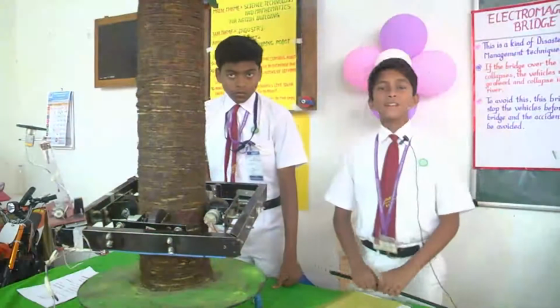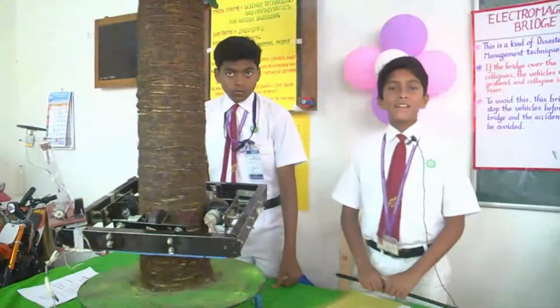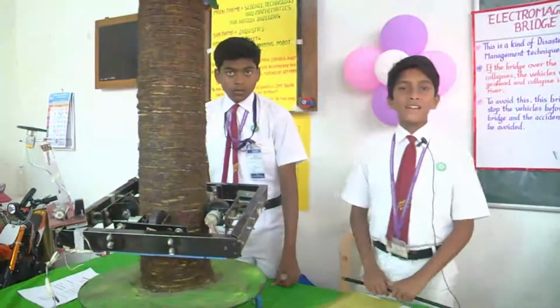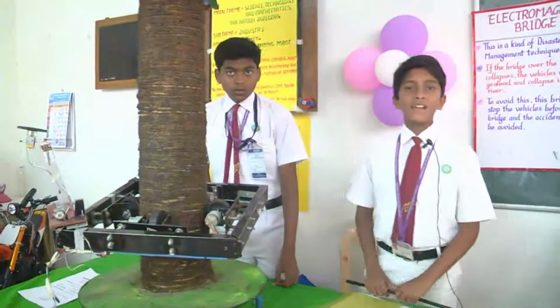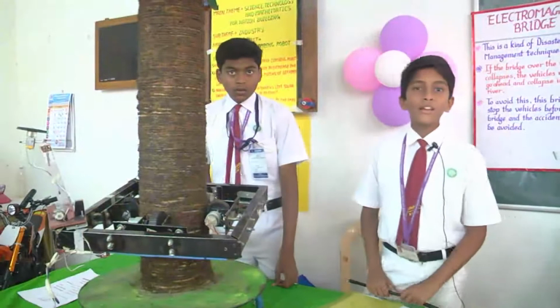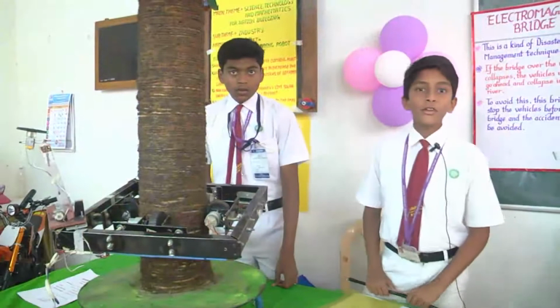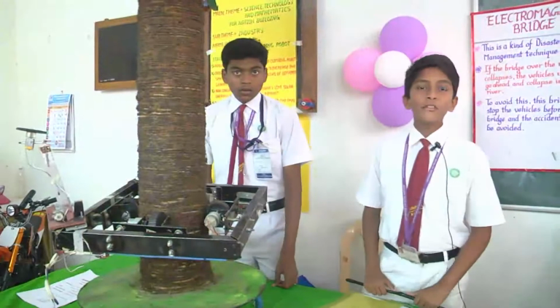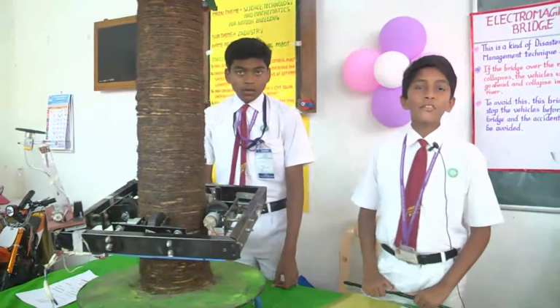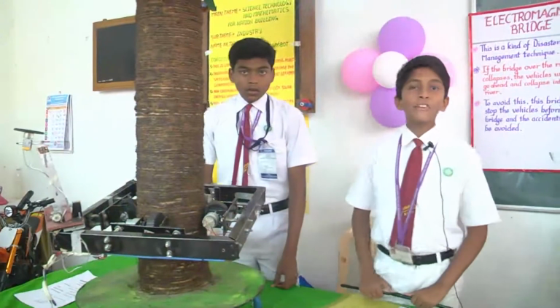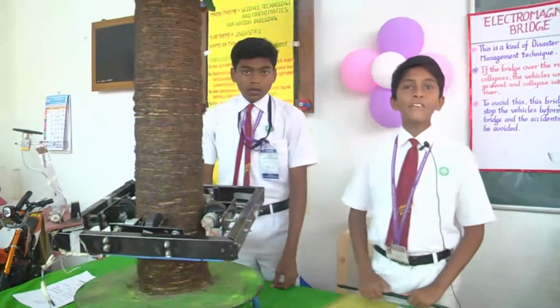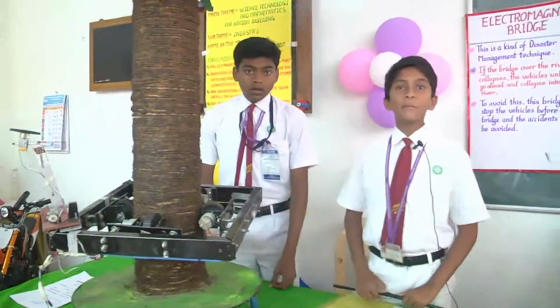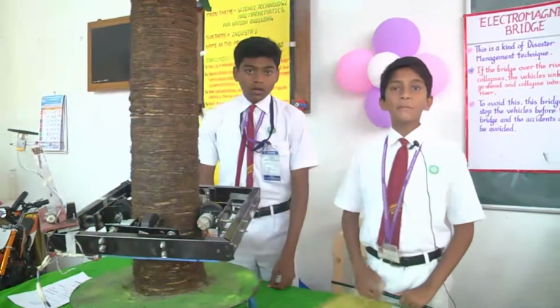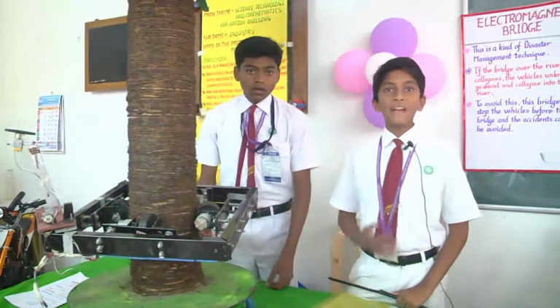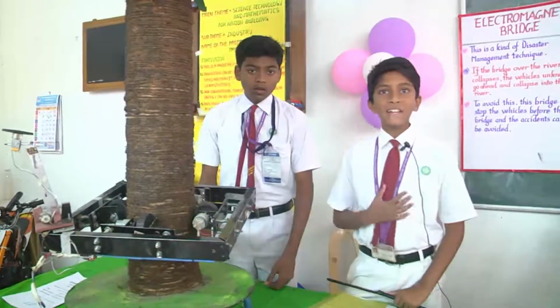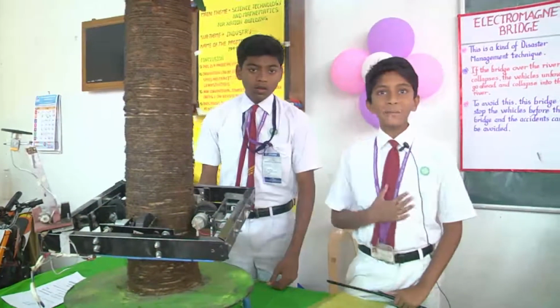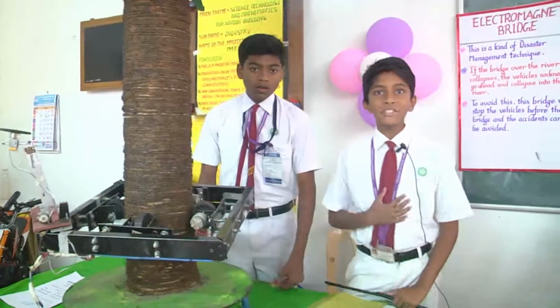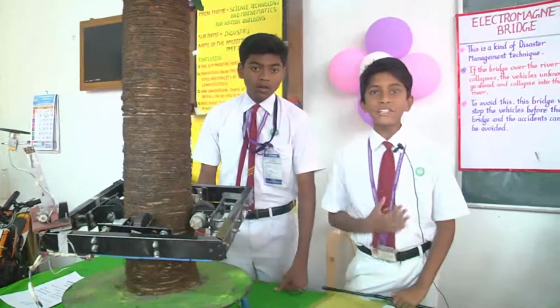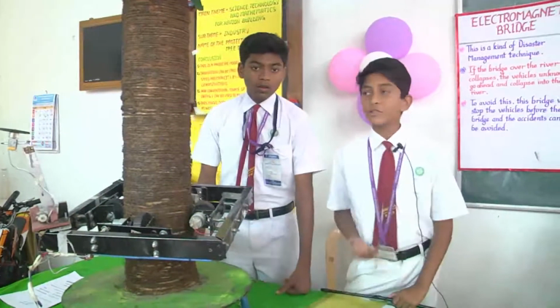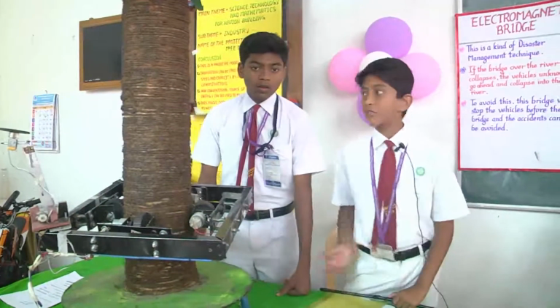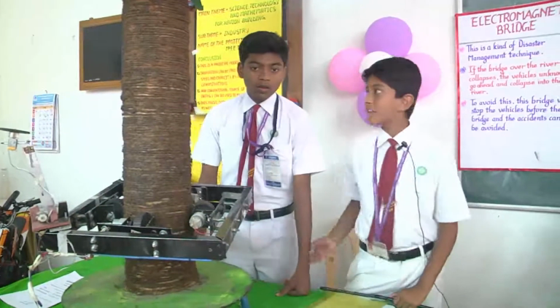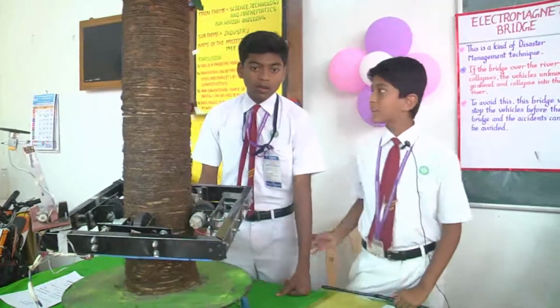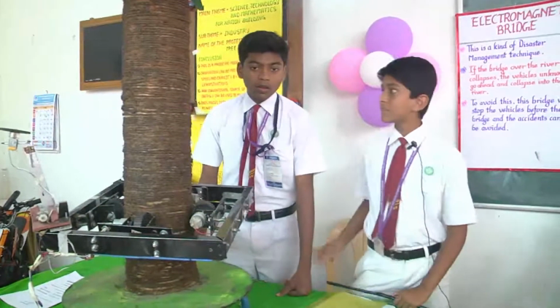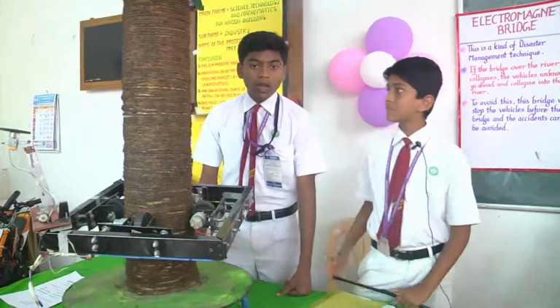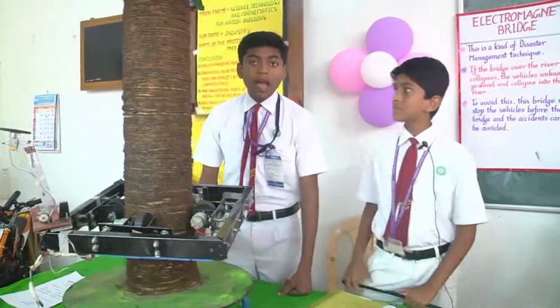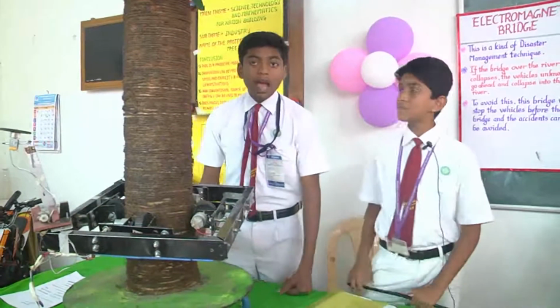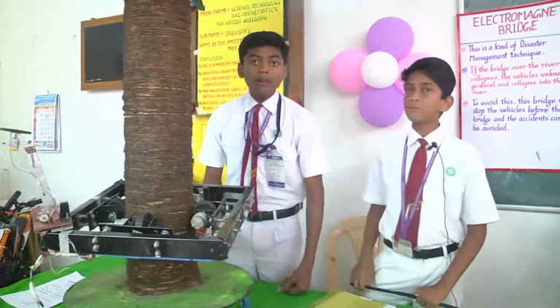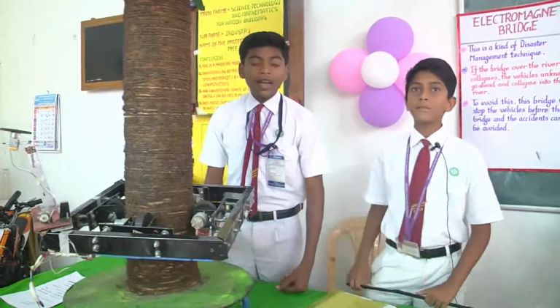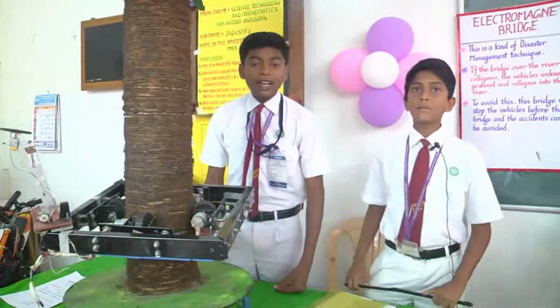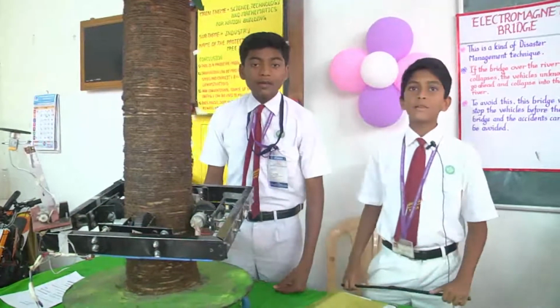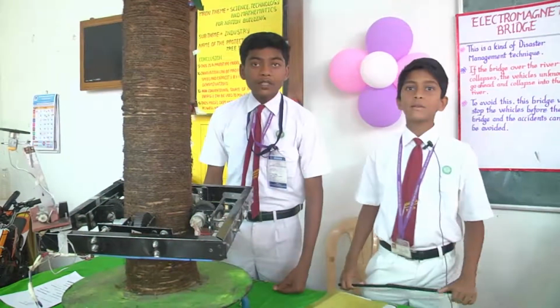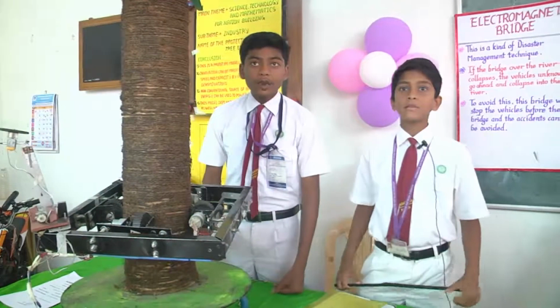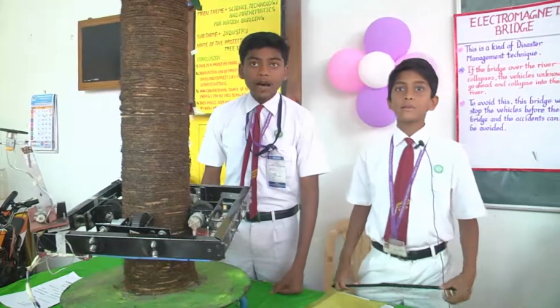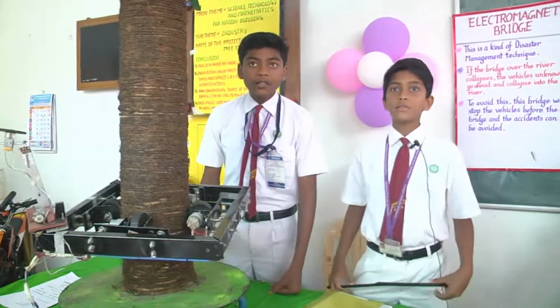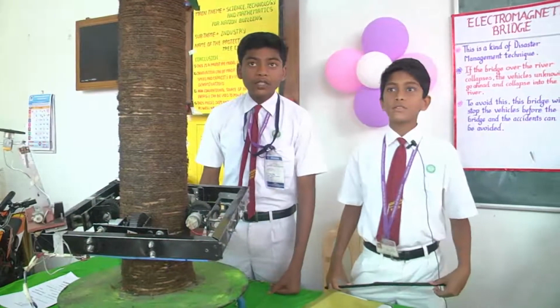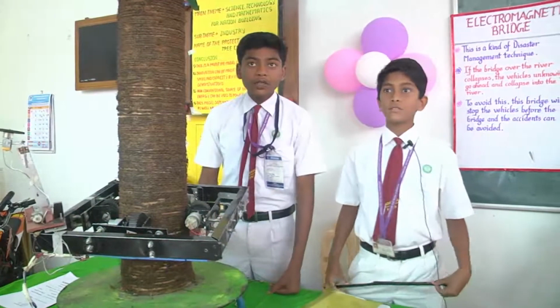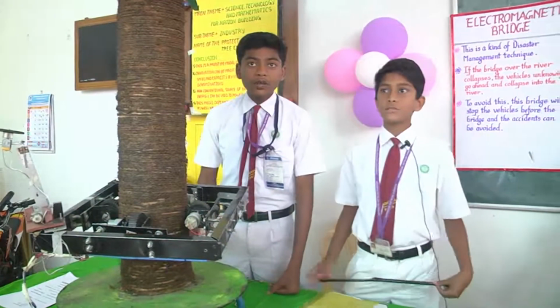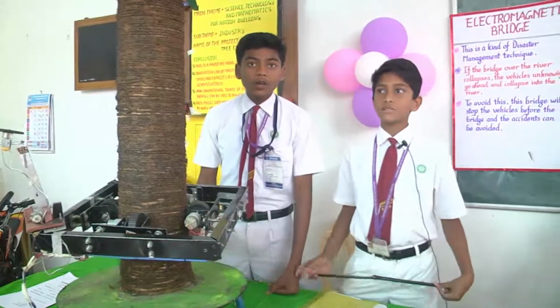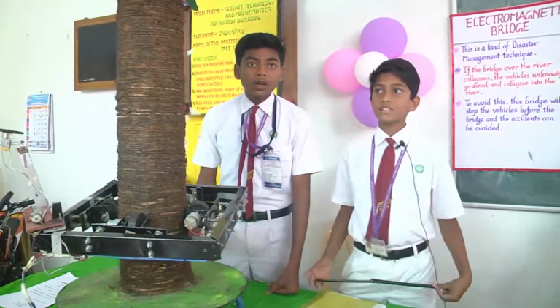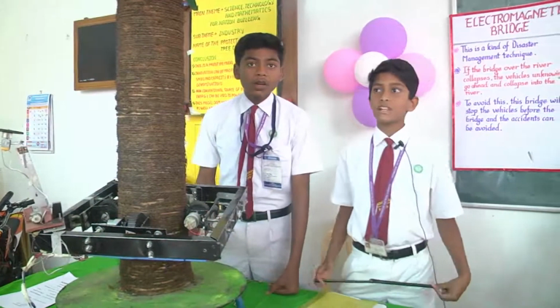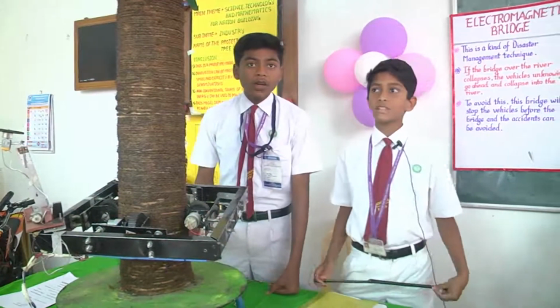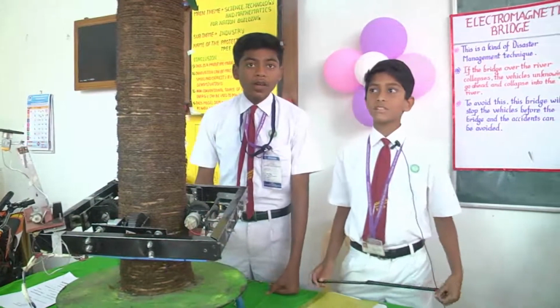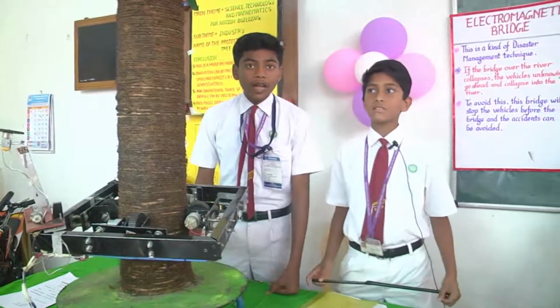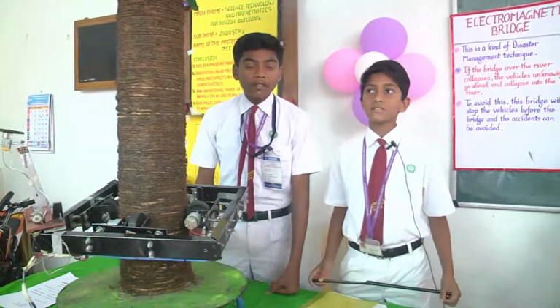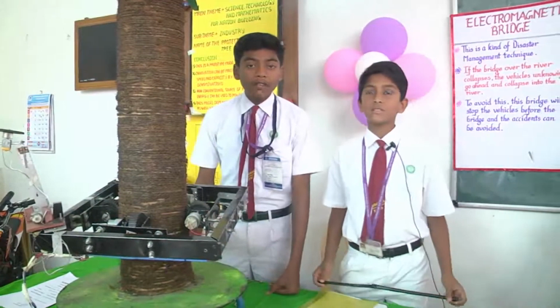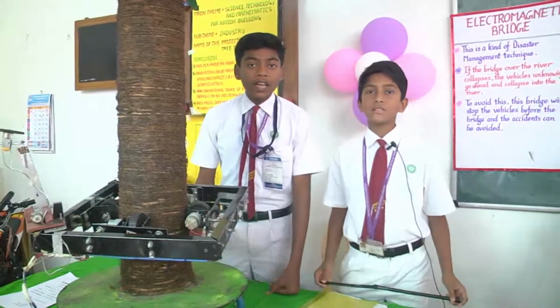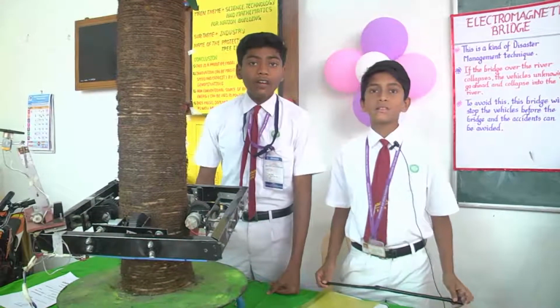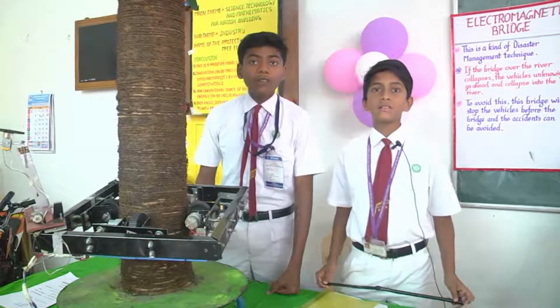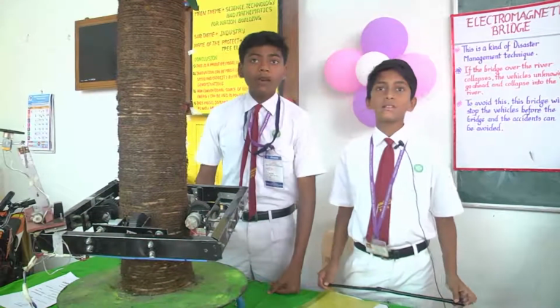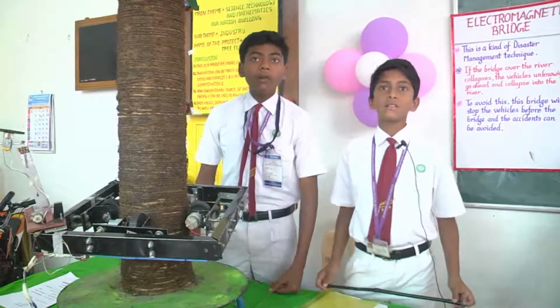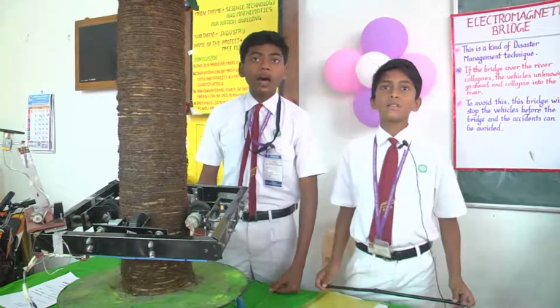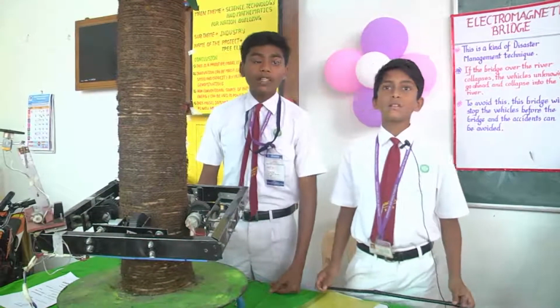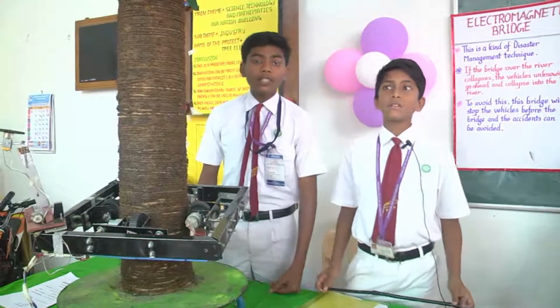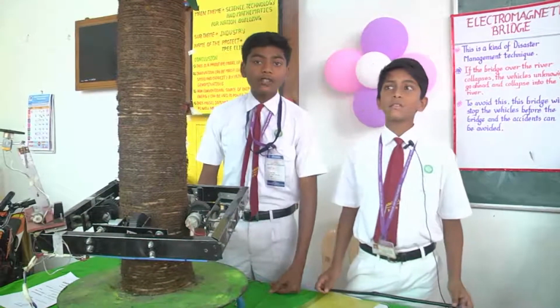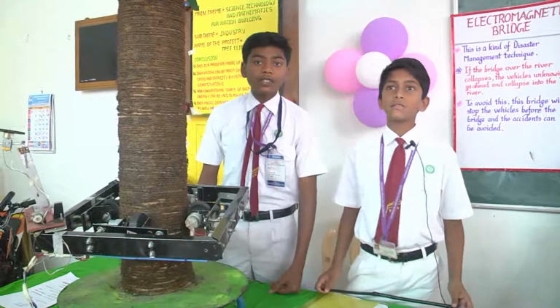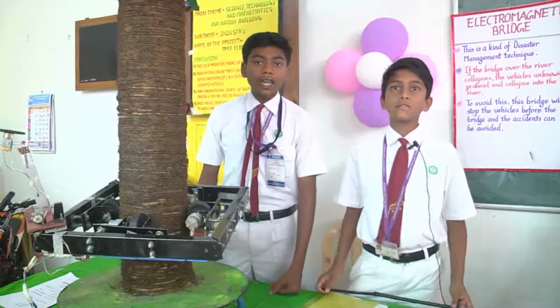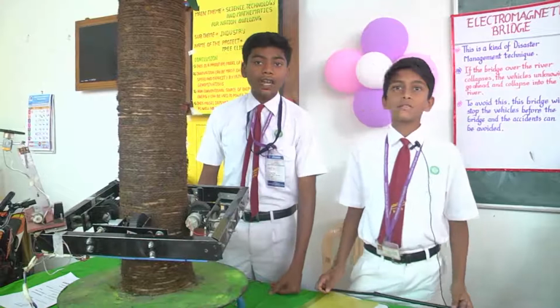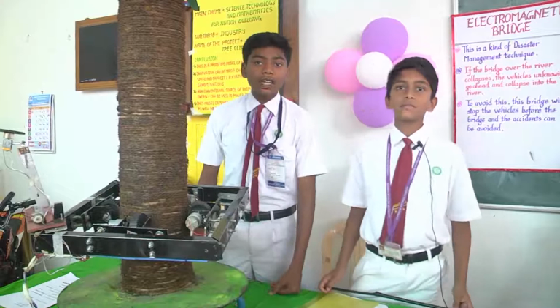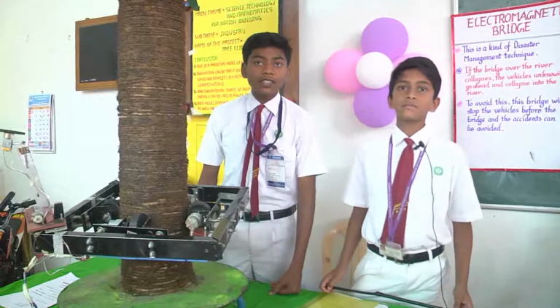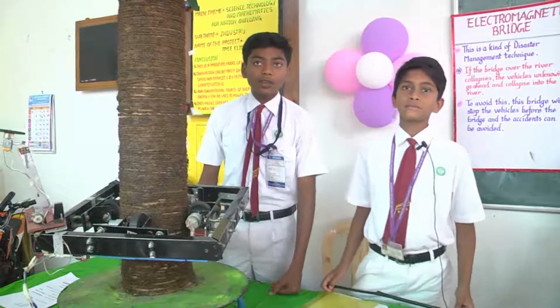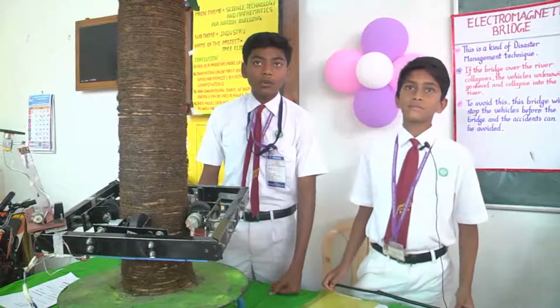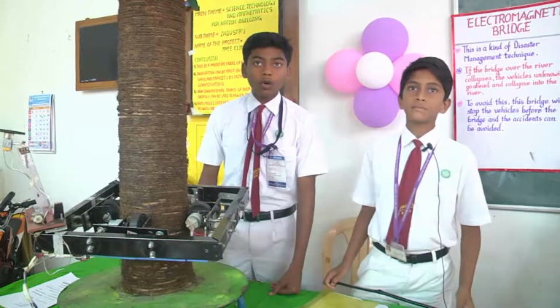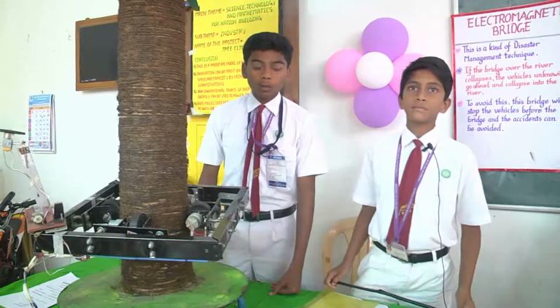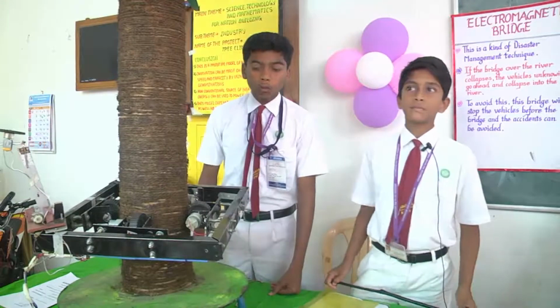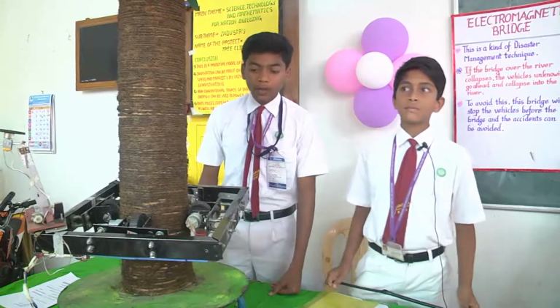Hello everyone, my name is Ritwik and my name is Mahavishnu and we are from Adash Vidyanar, Chakor, Mumbai.